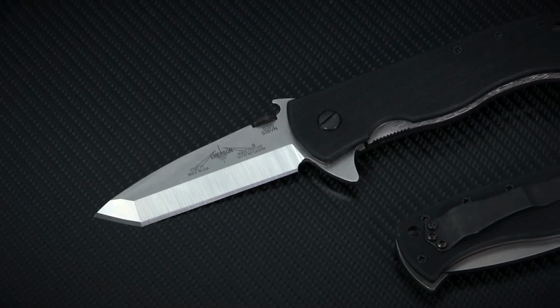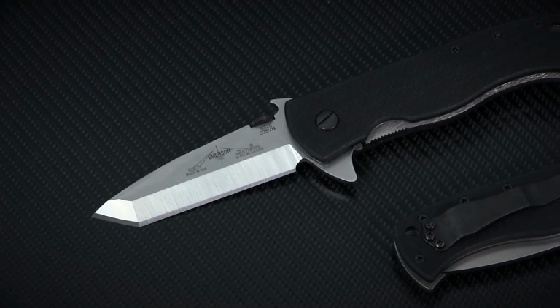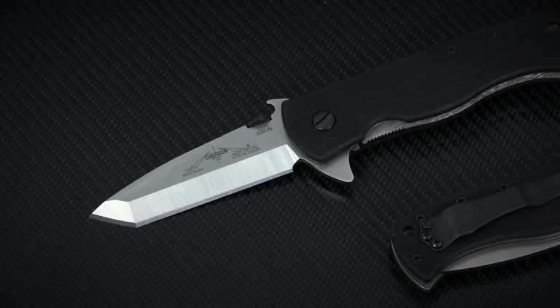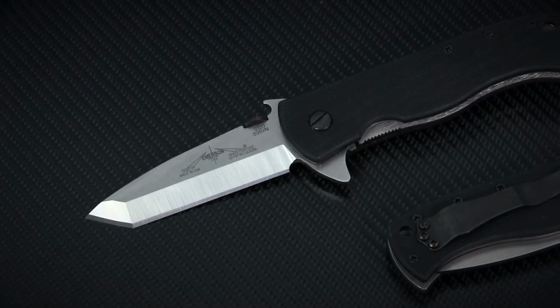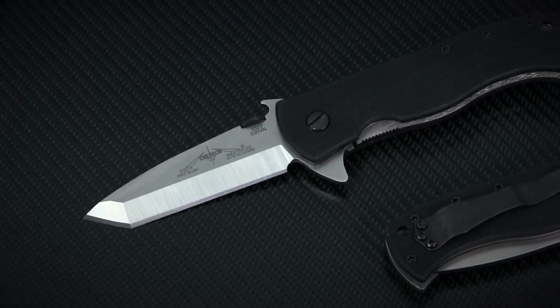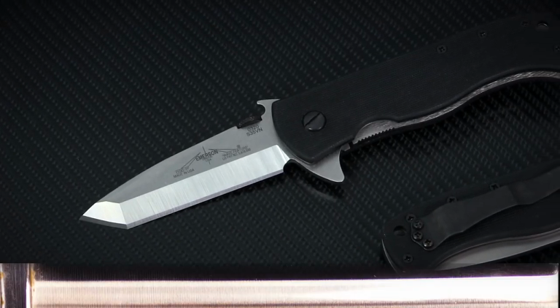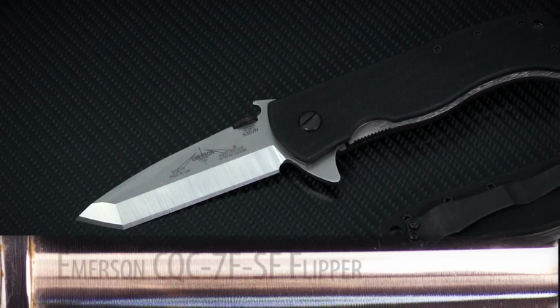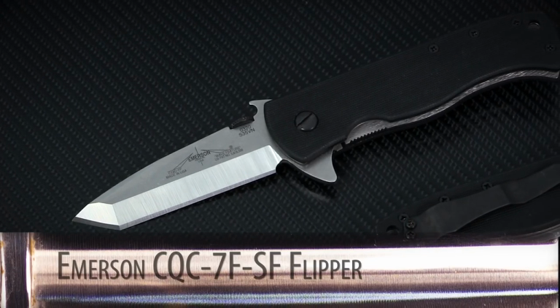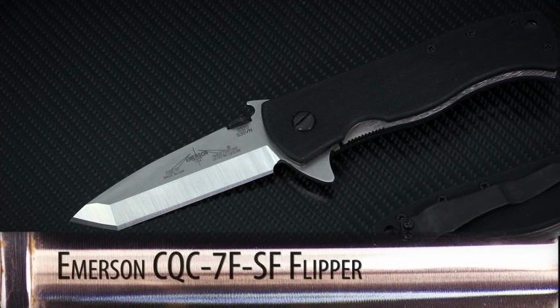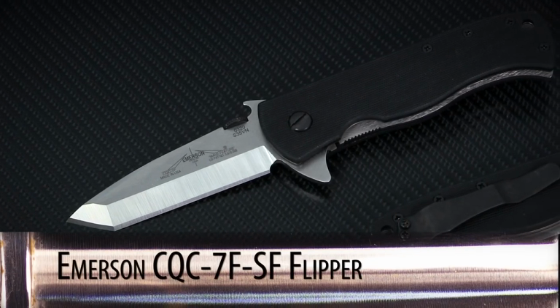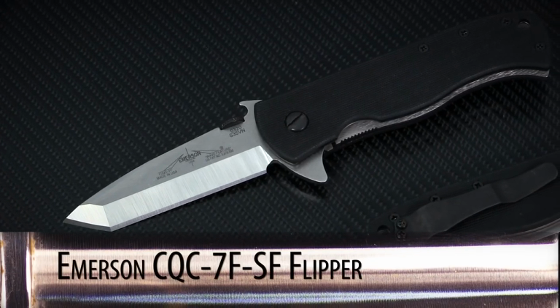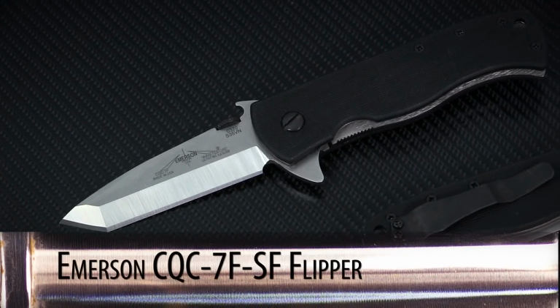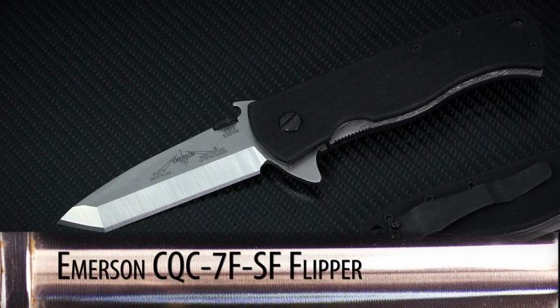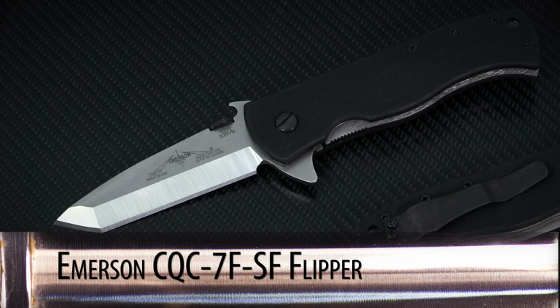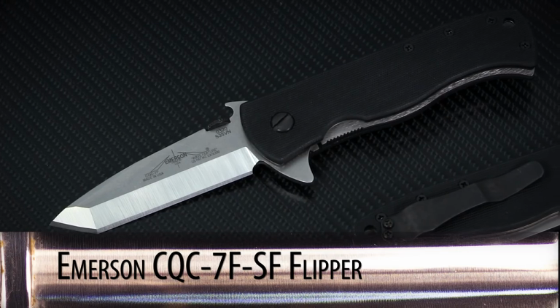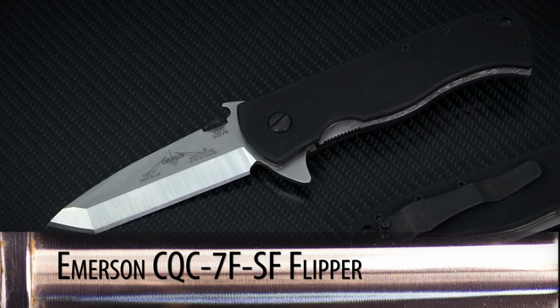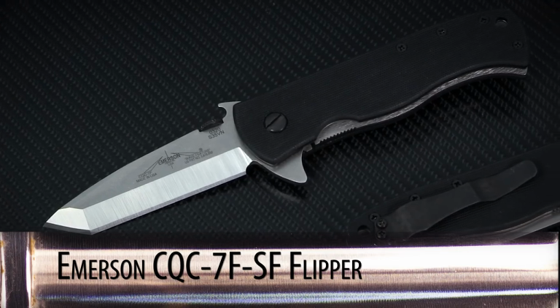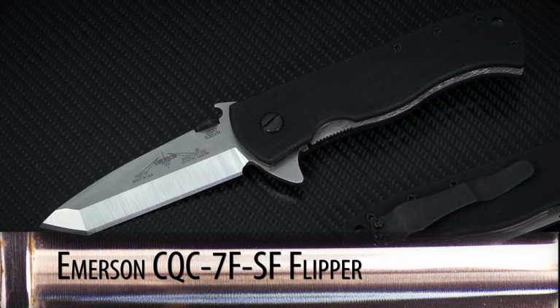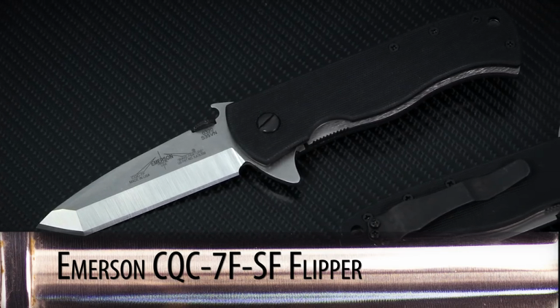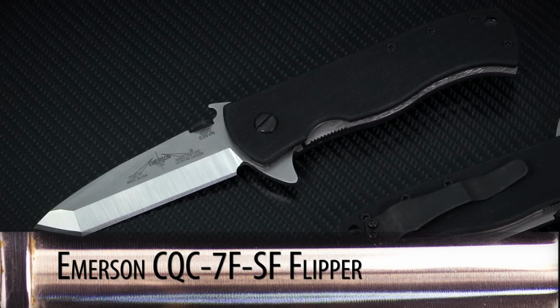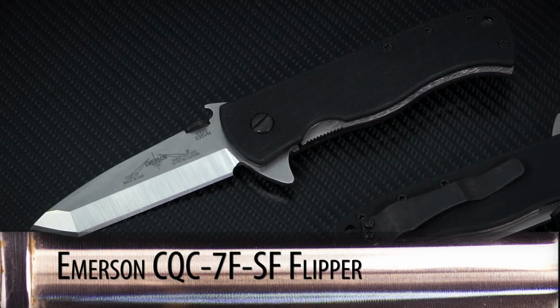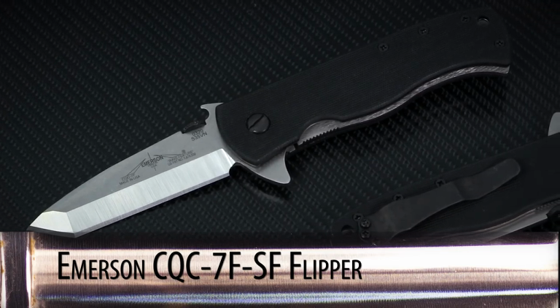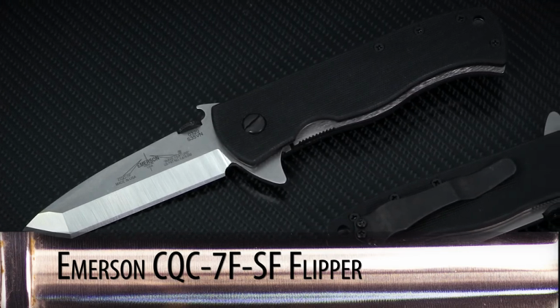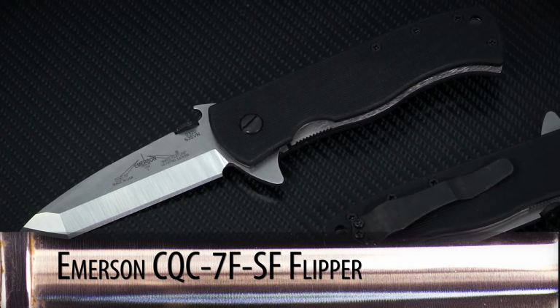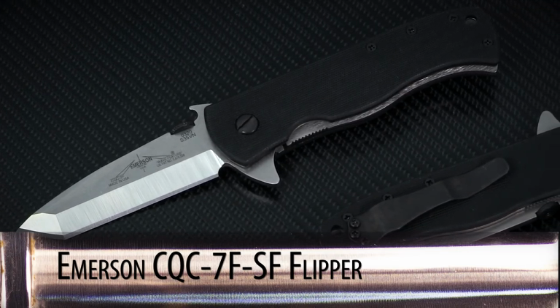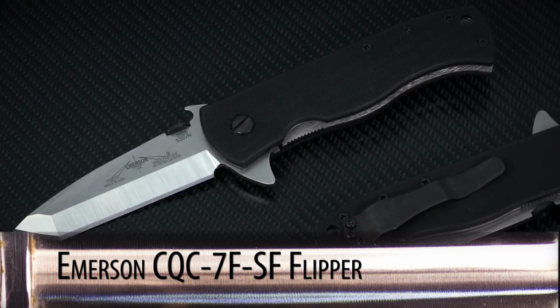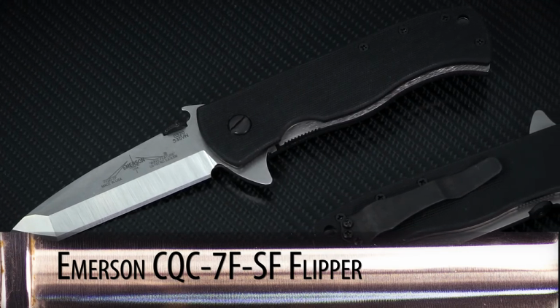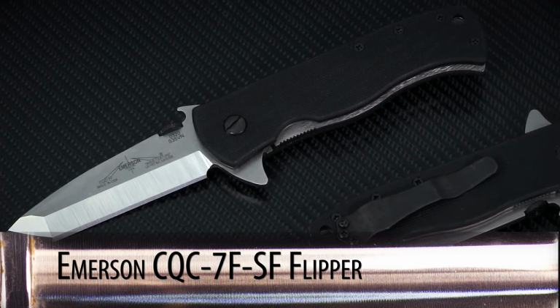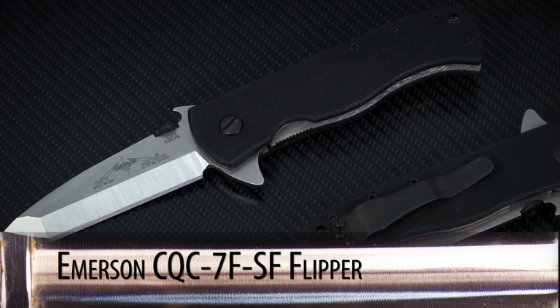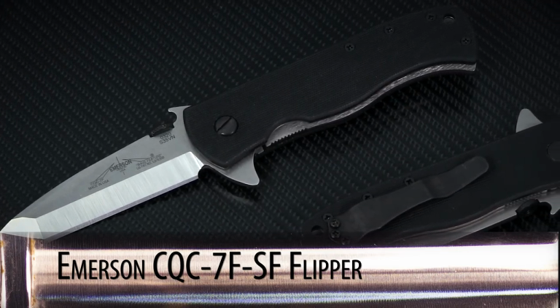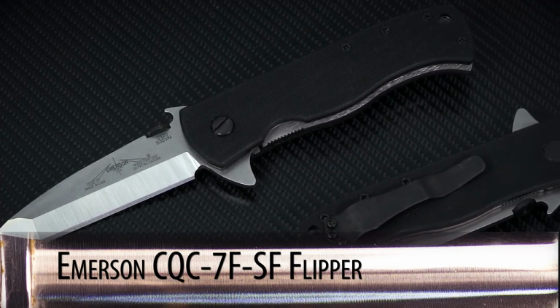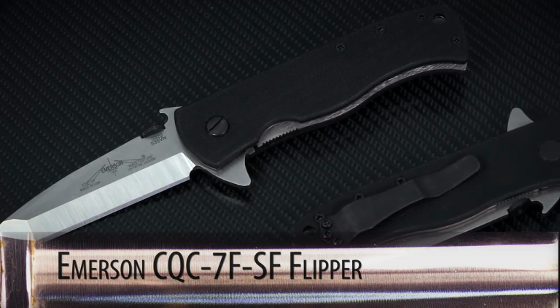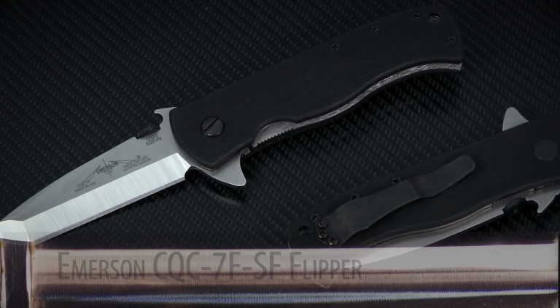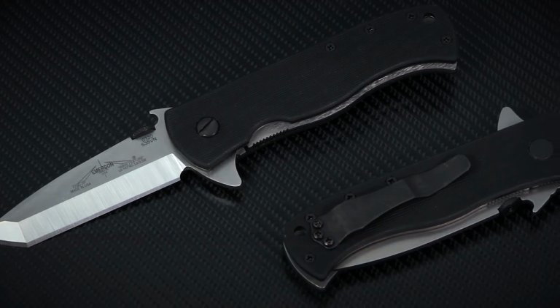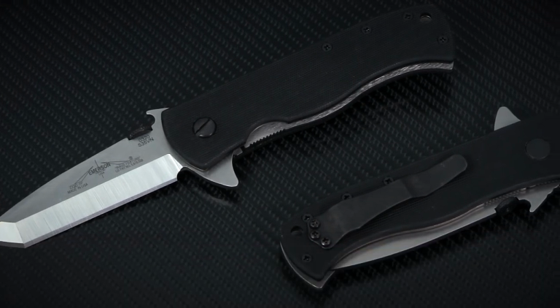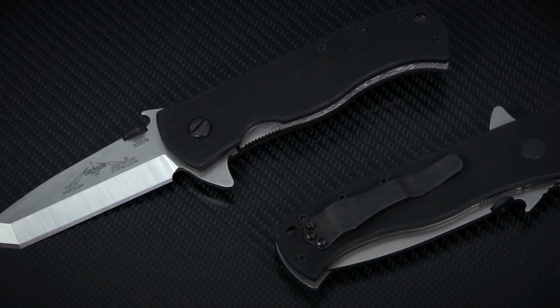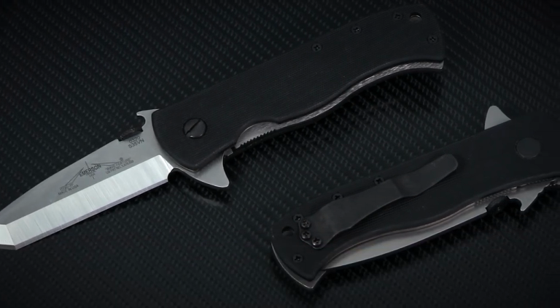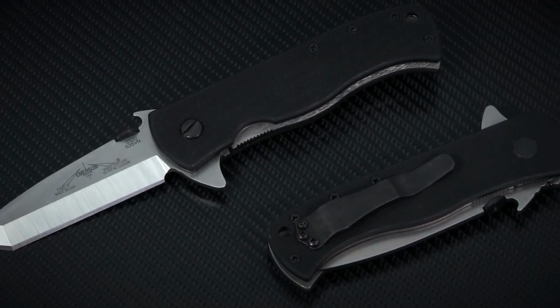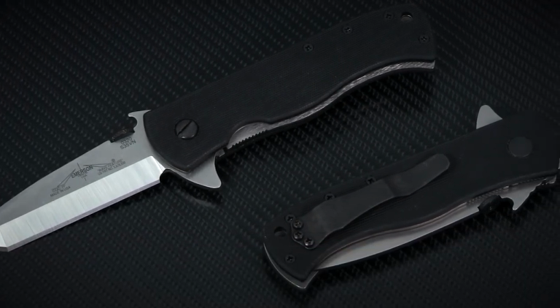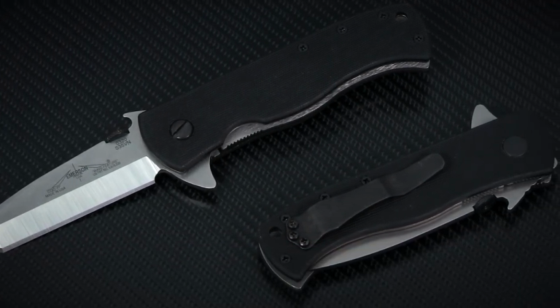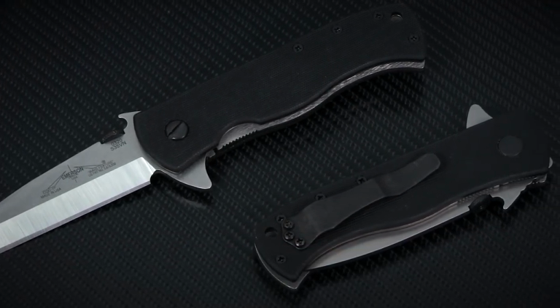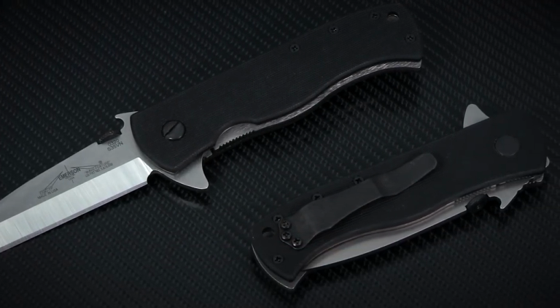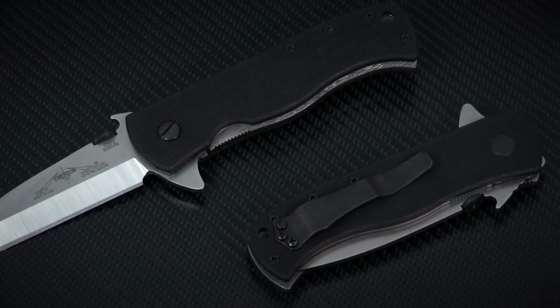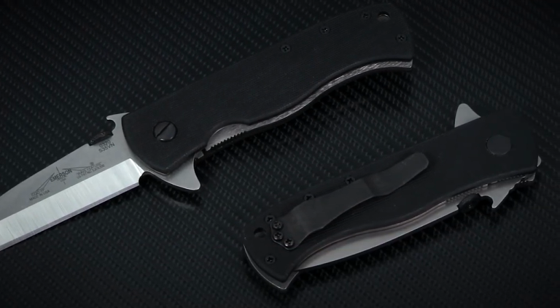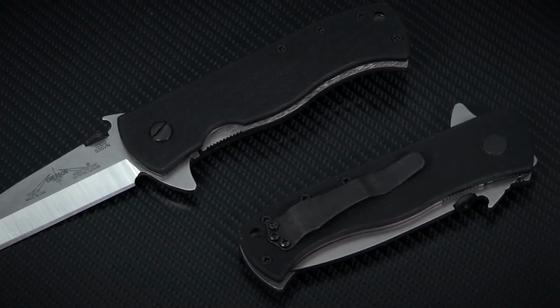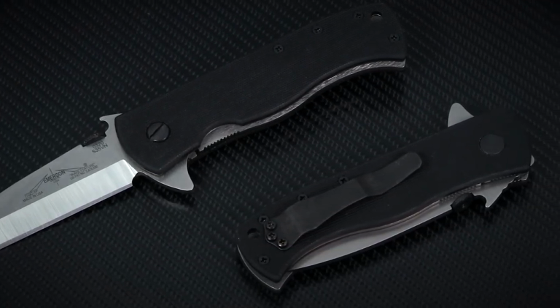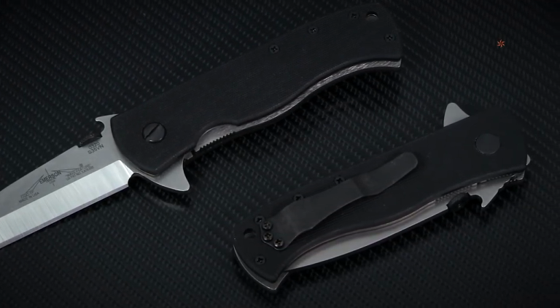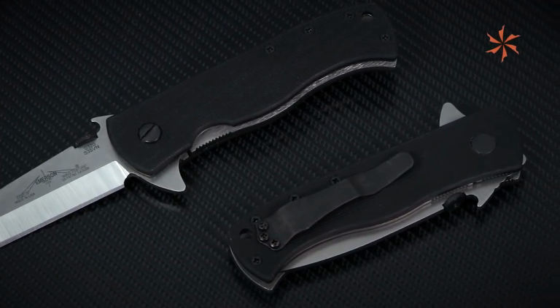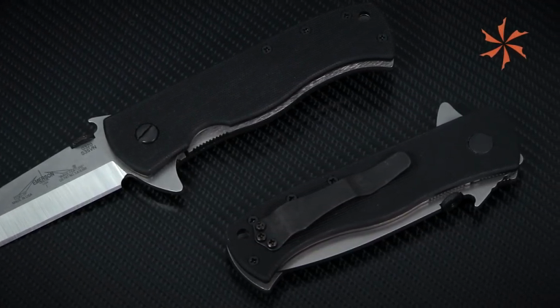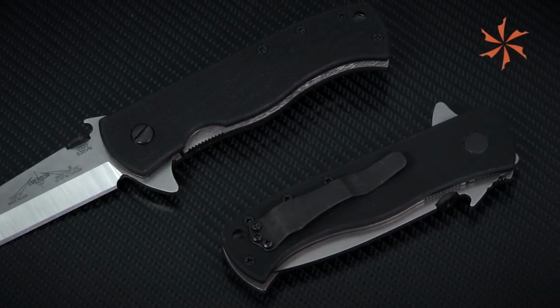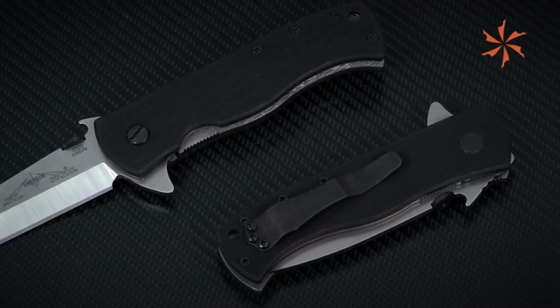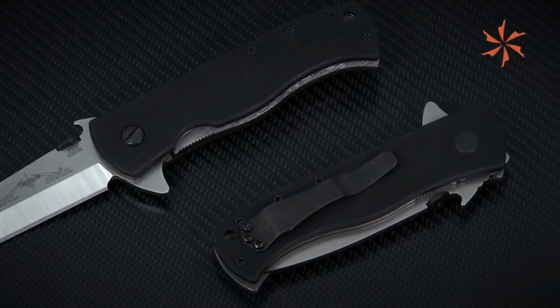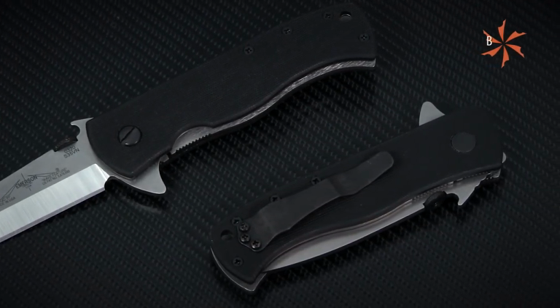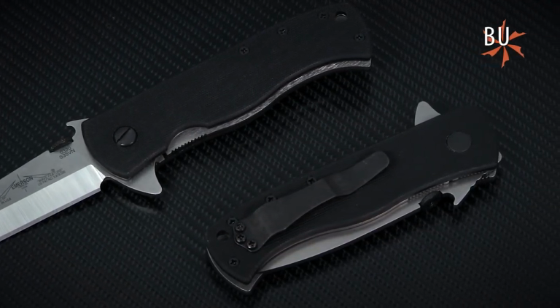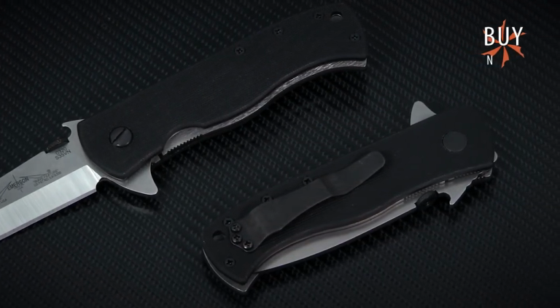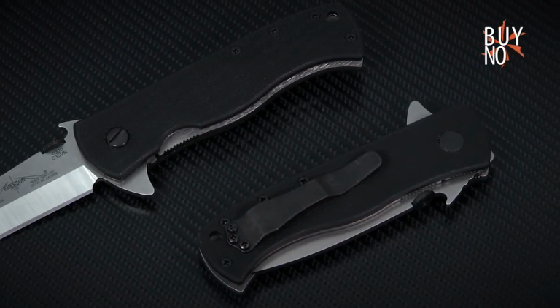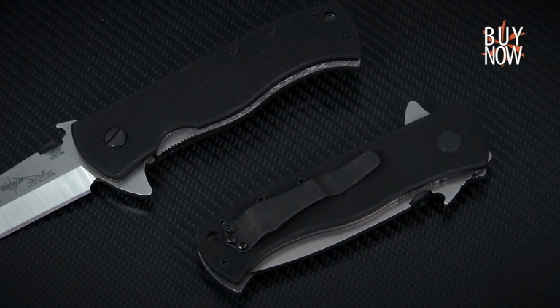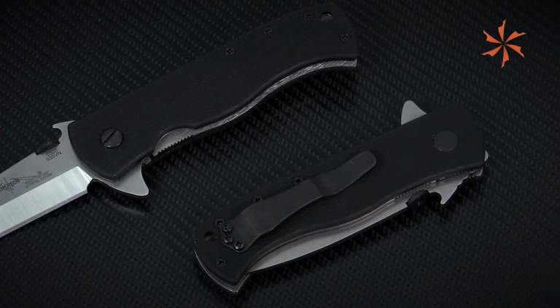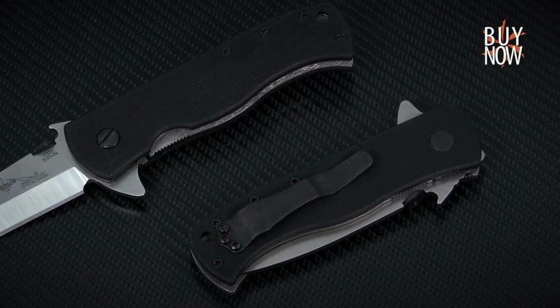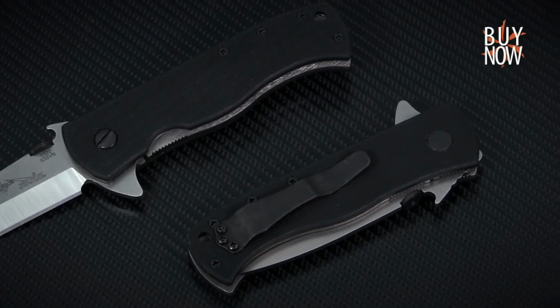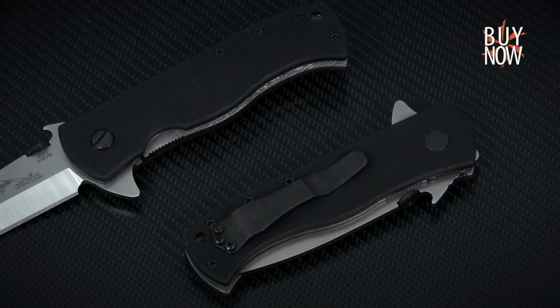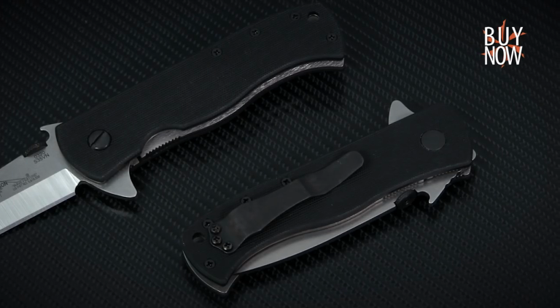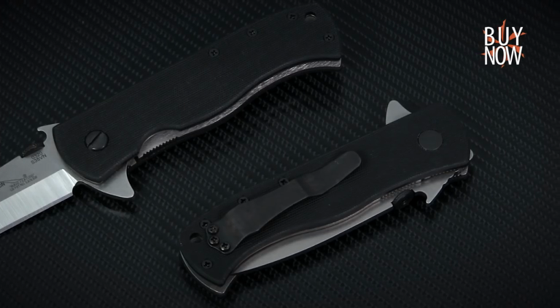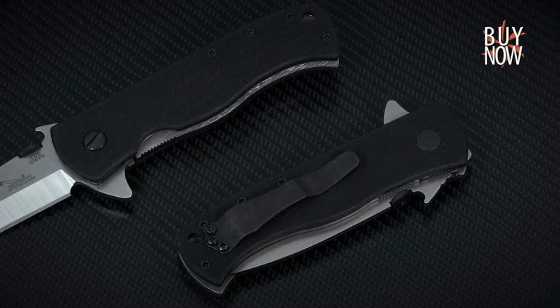All in all, Emerson has taken one of the best tactical folders on the market and made it even better by adding a flipper, and most importantly, by doing it right.